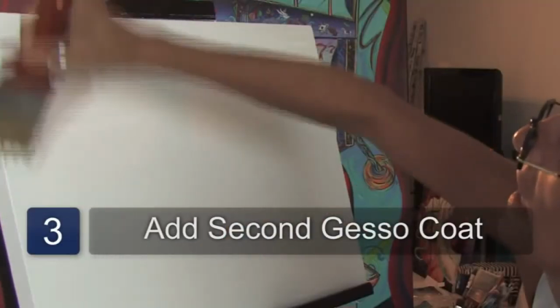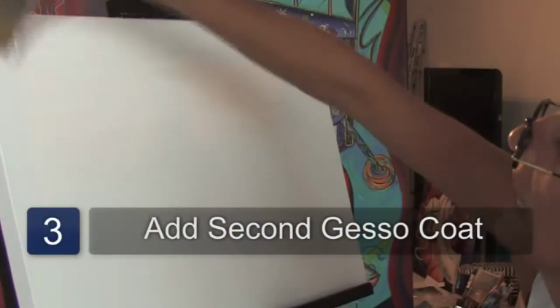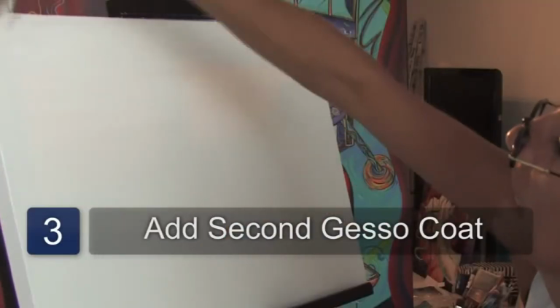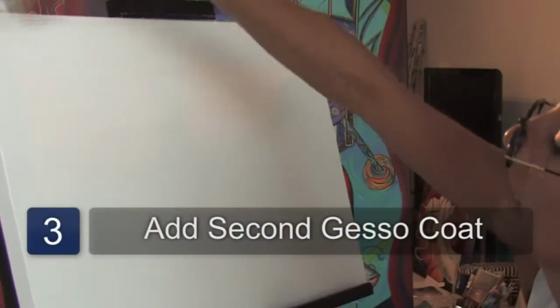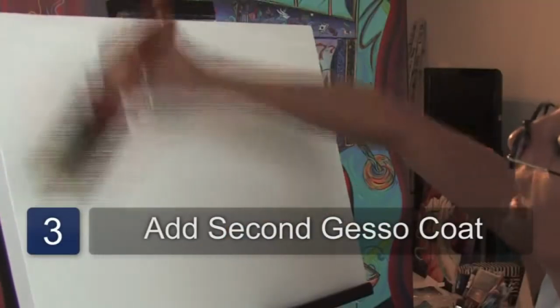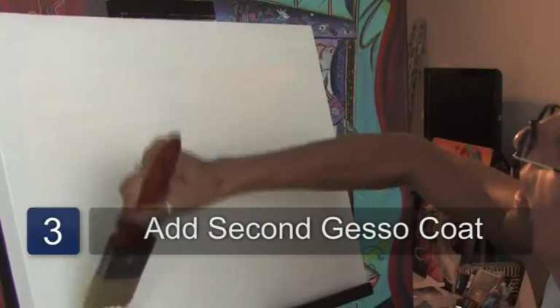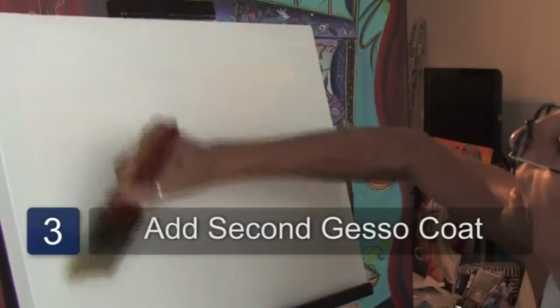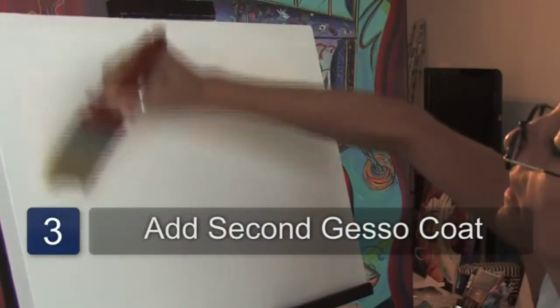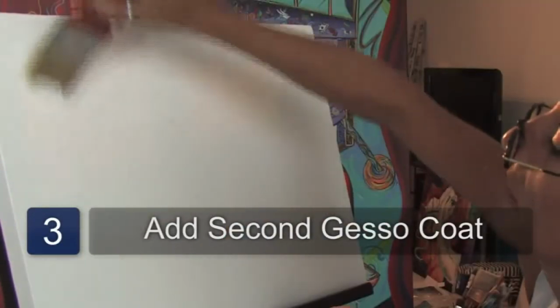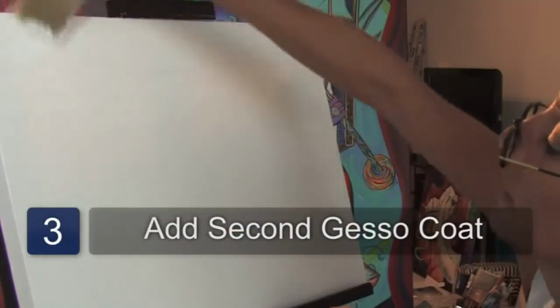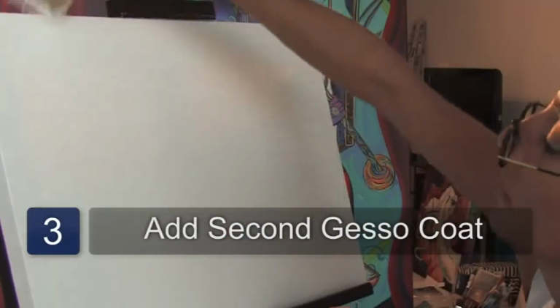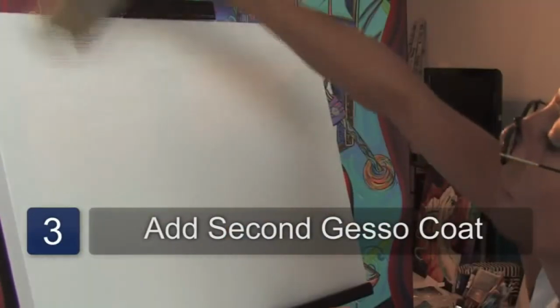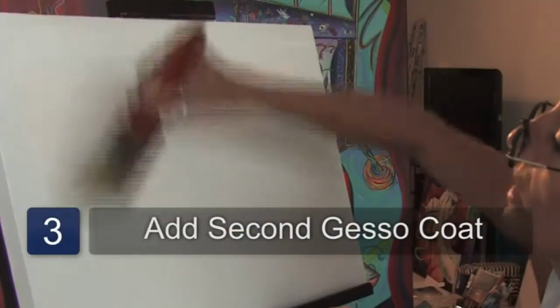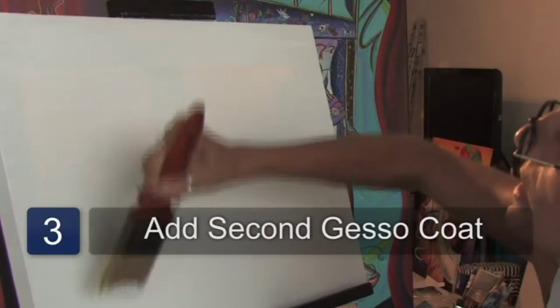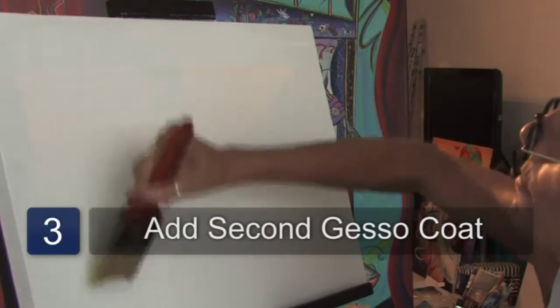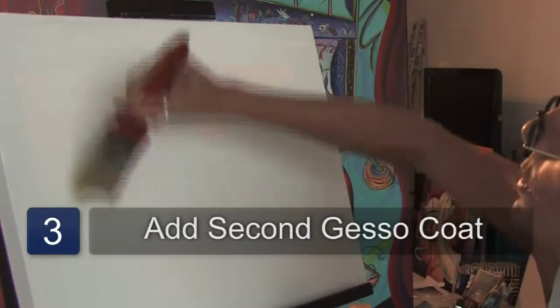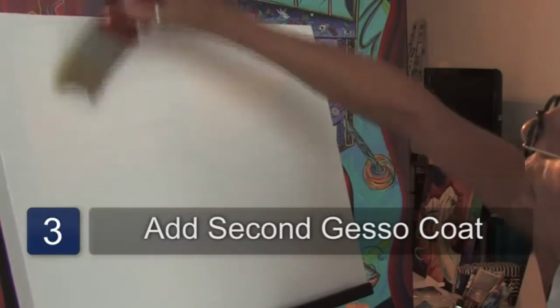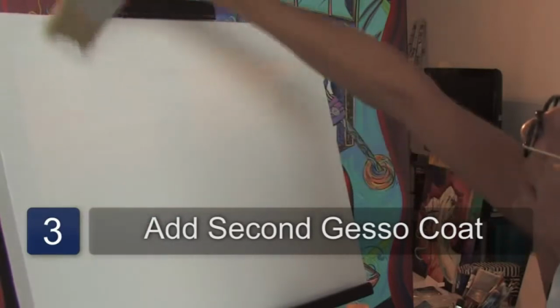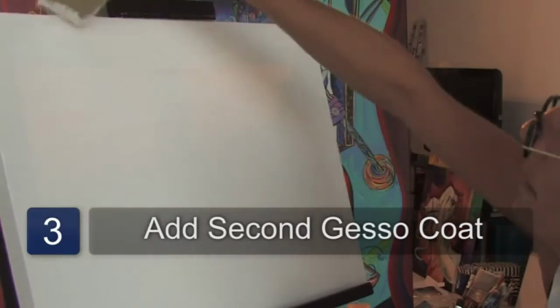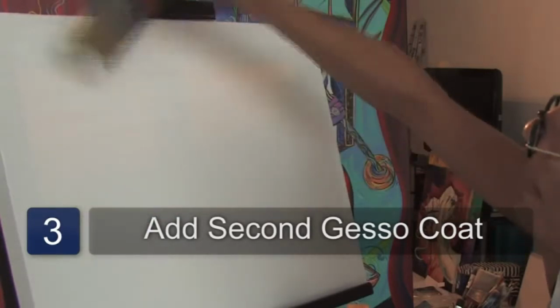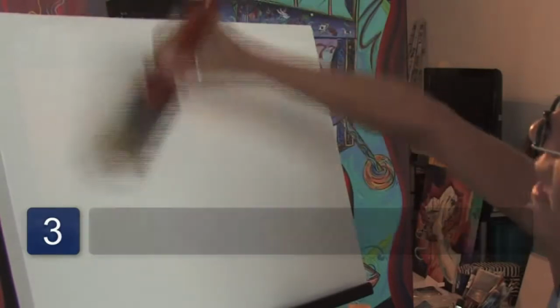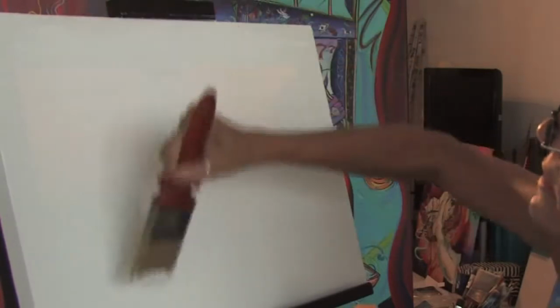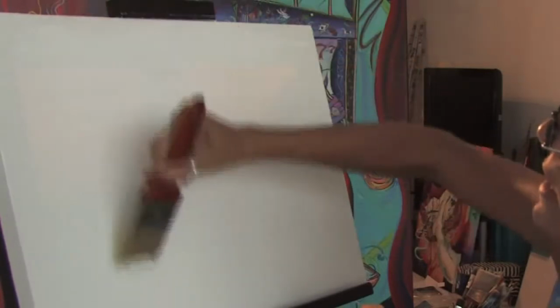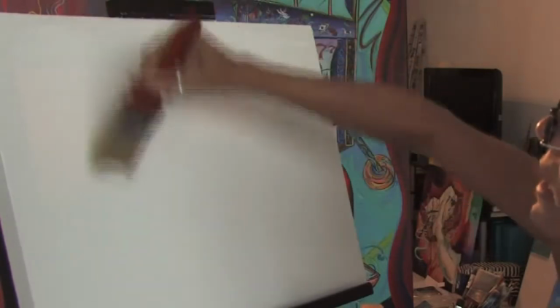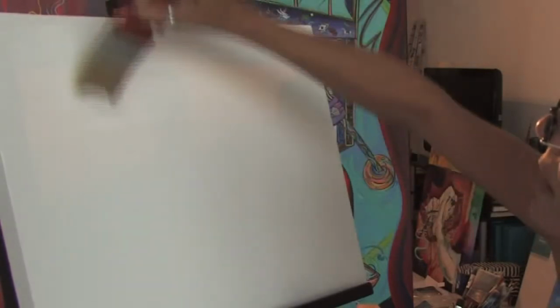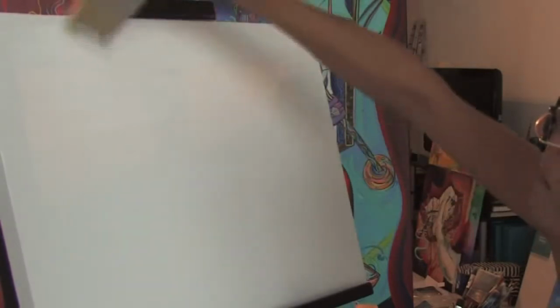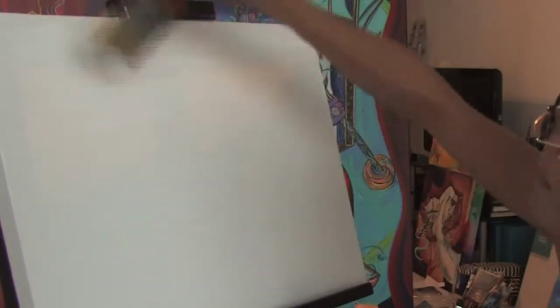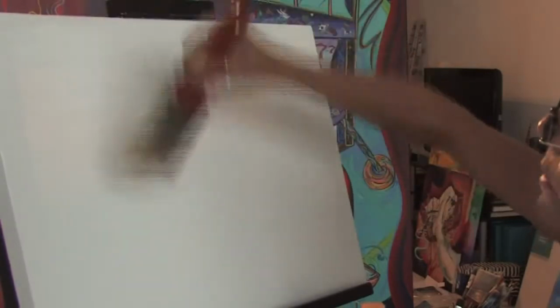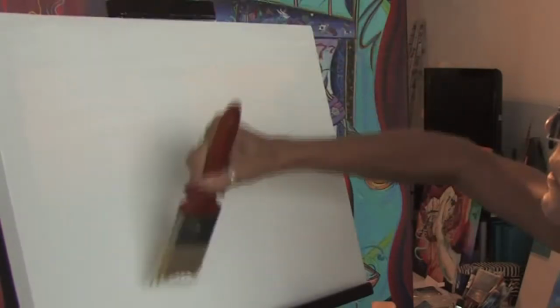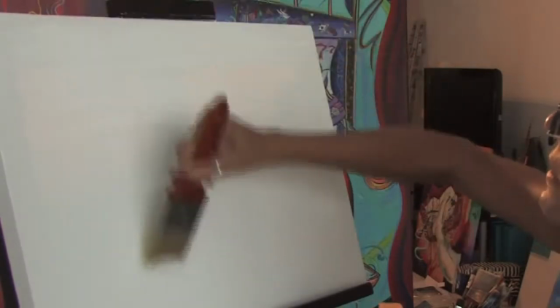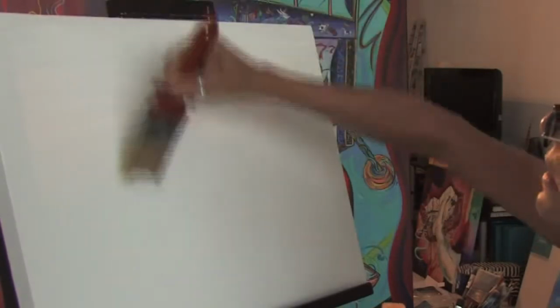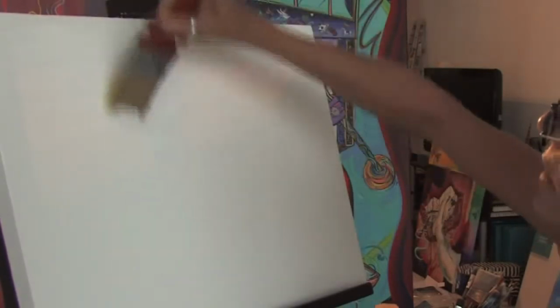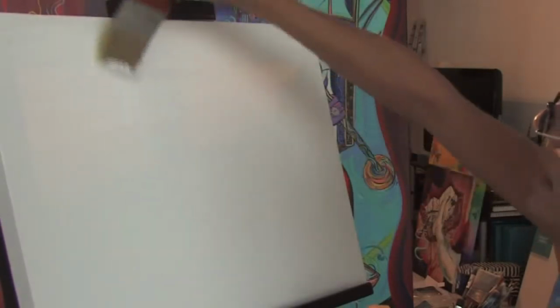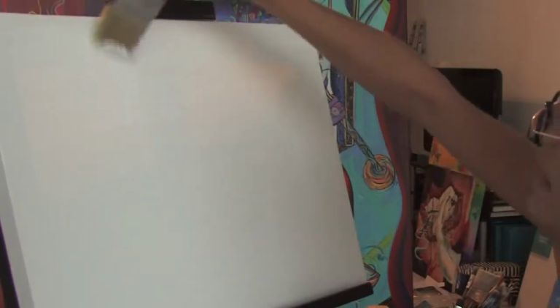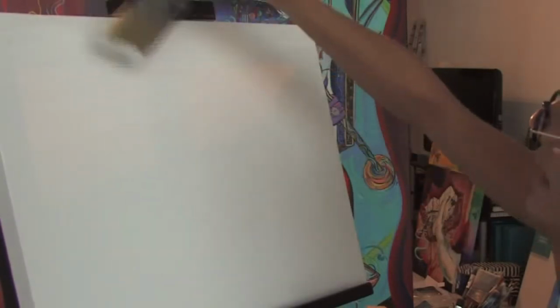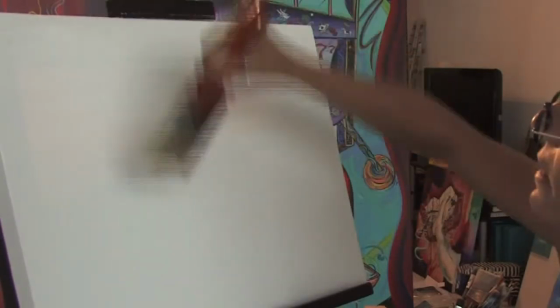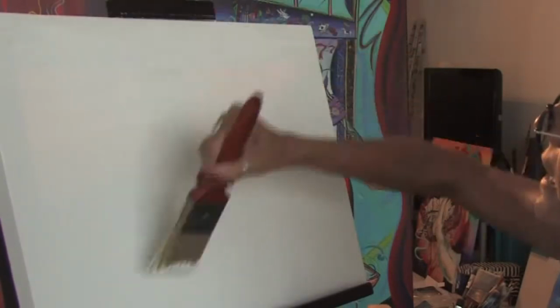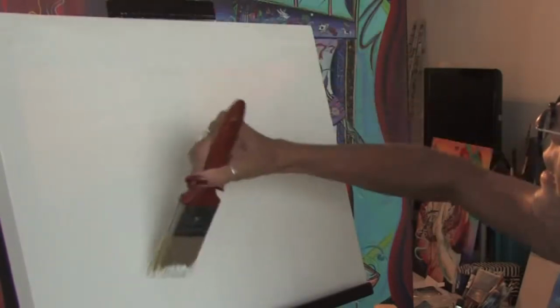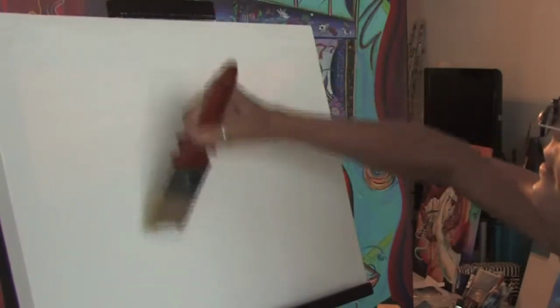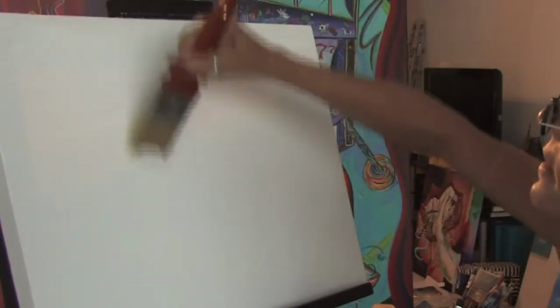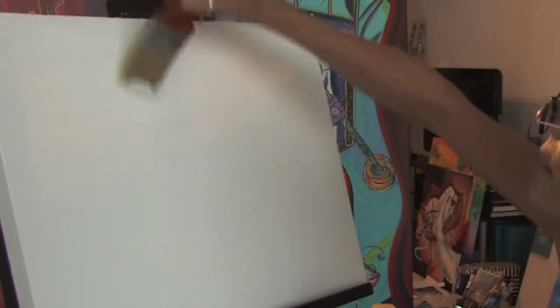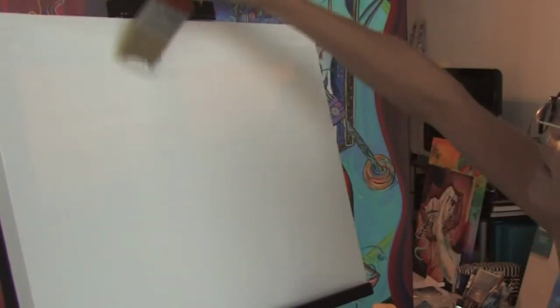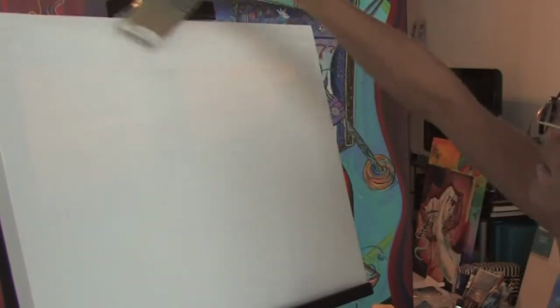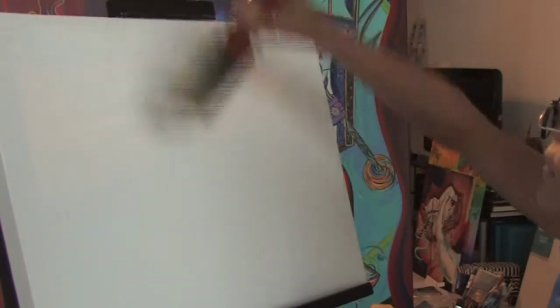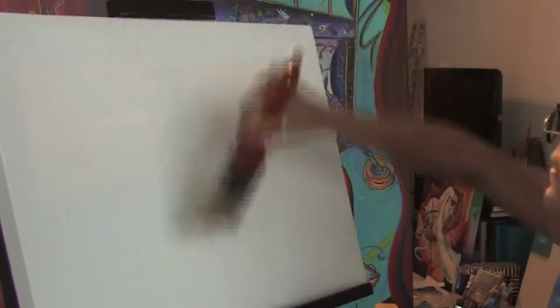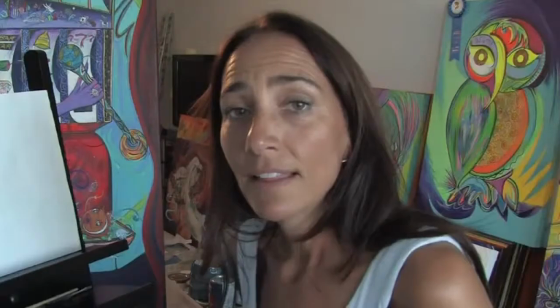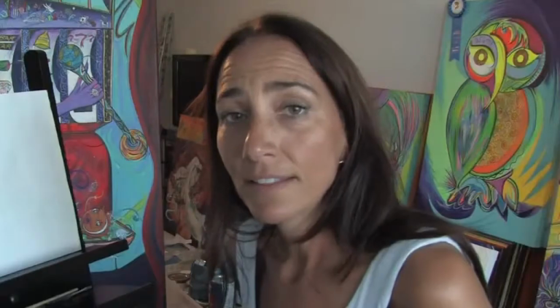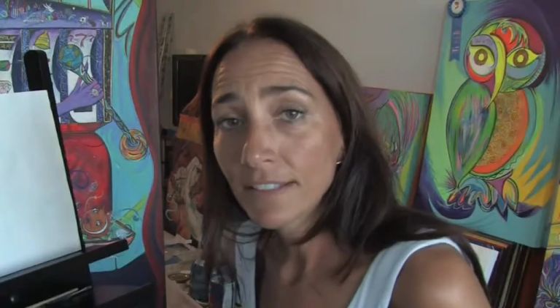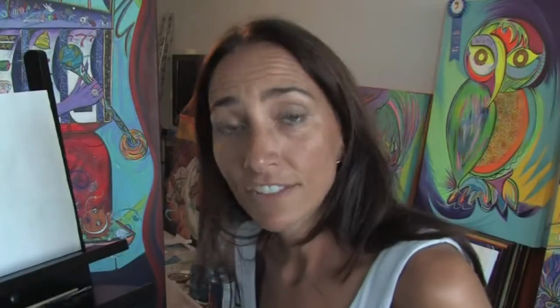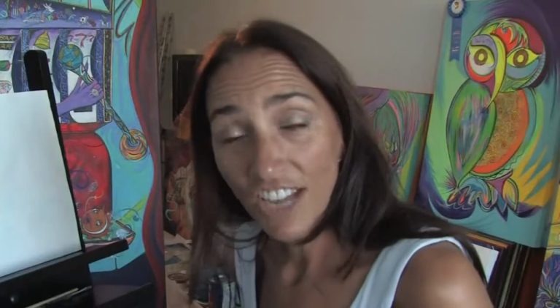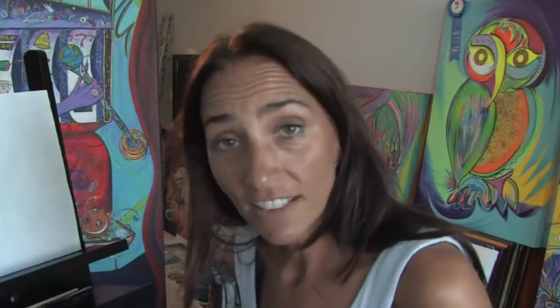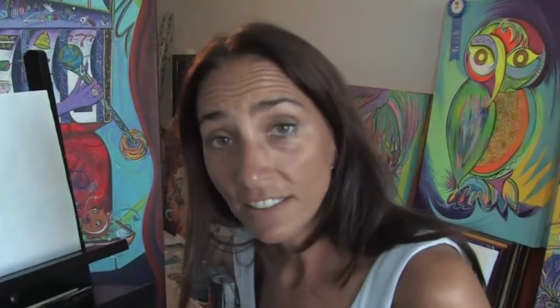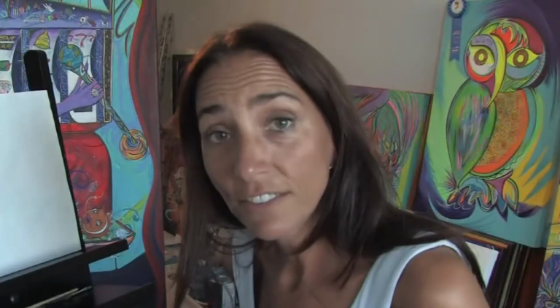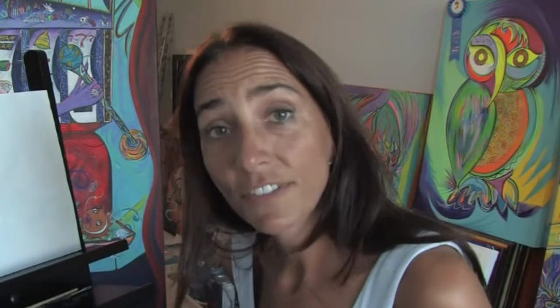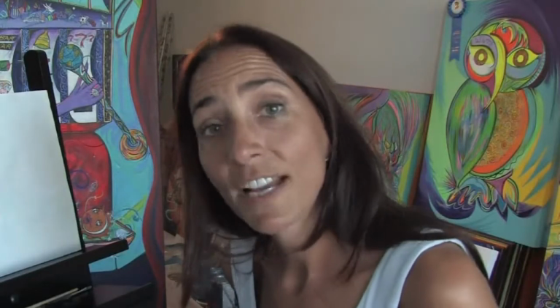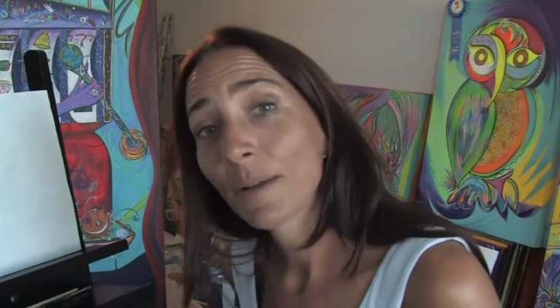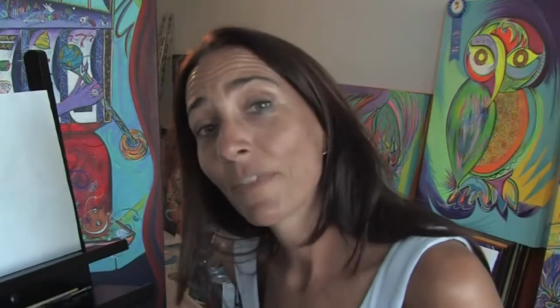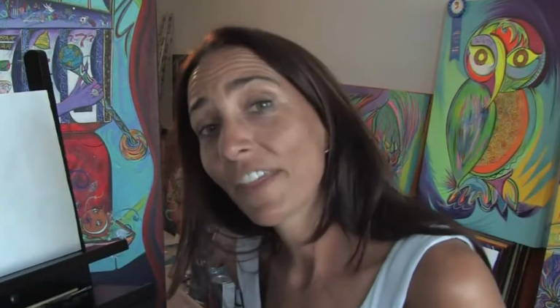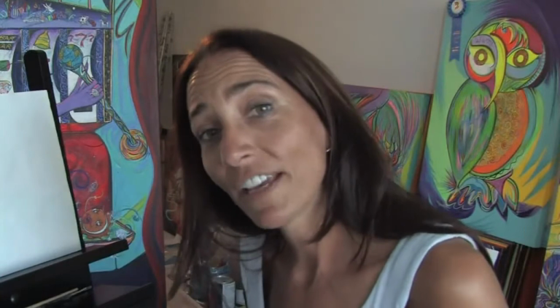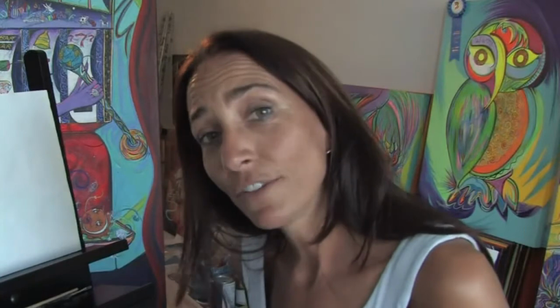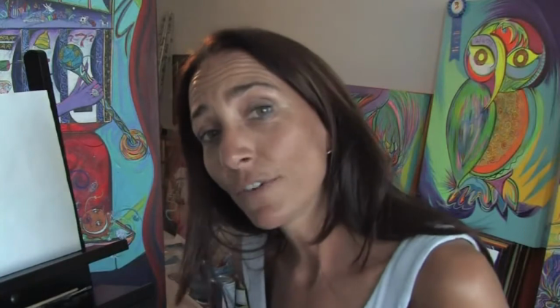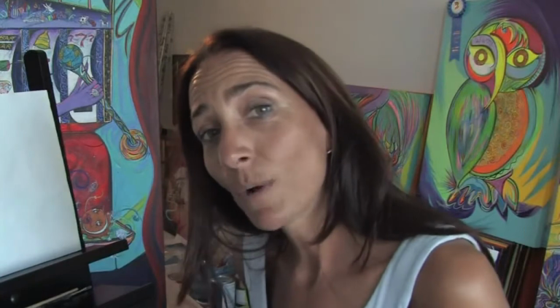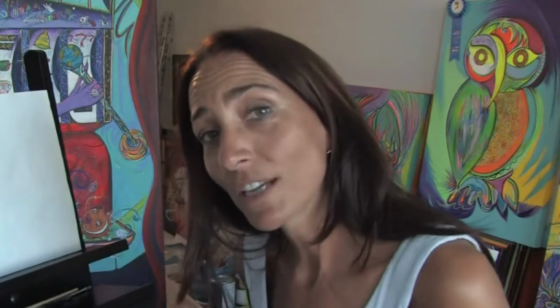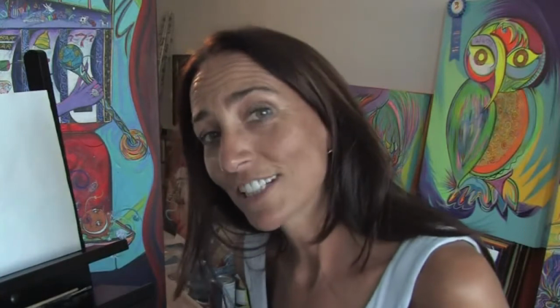Again, just pulling the paint up like so. This is Jacqueline Laflamme. Thank you for watching.